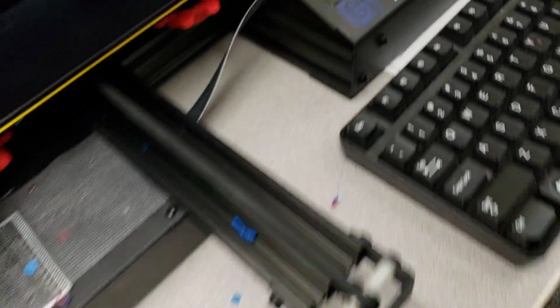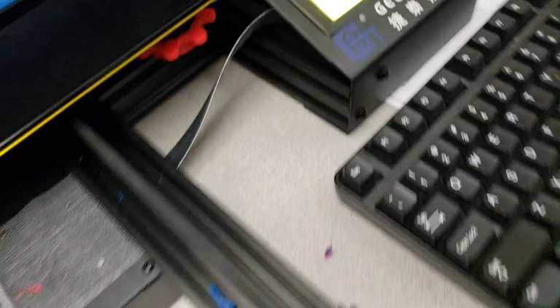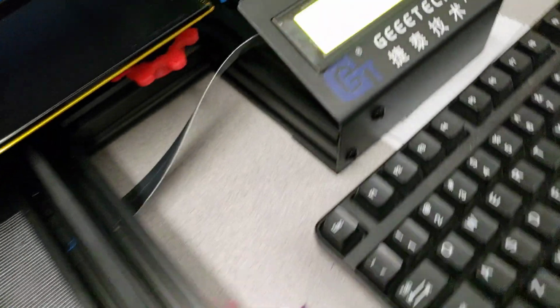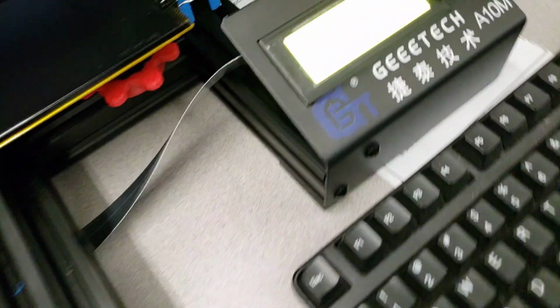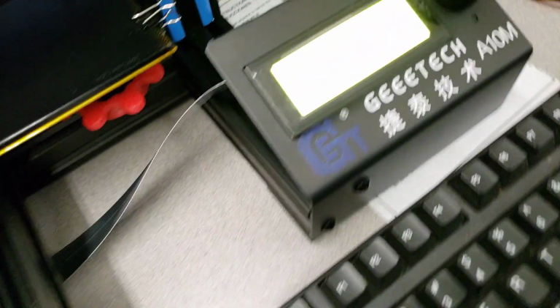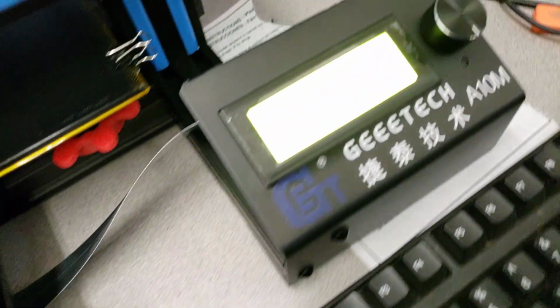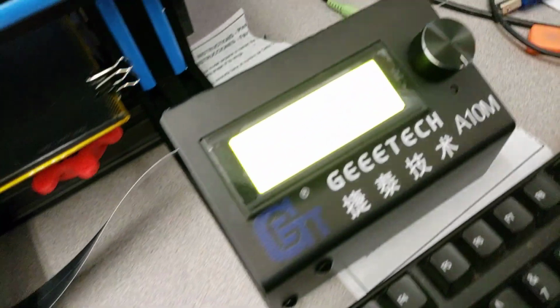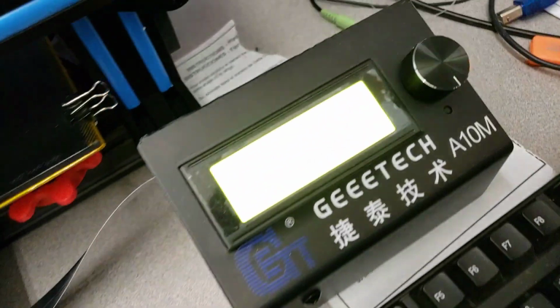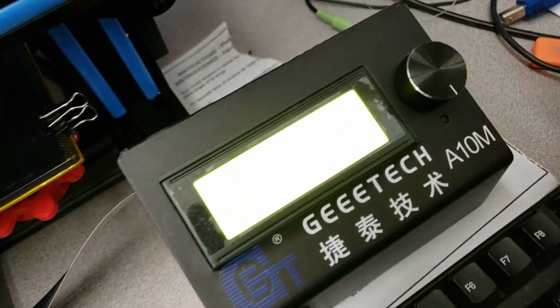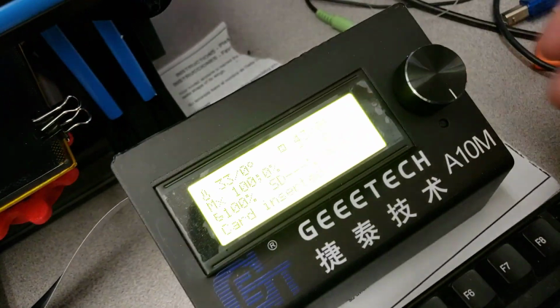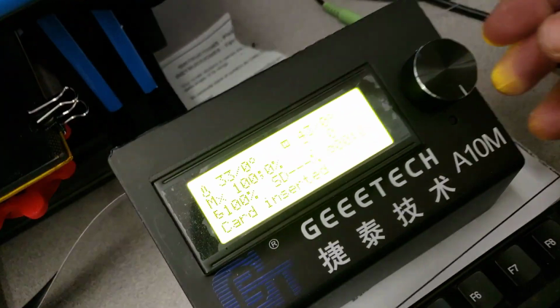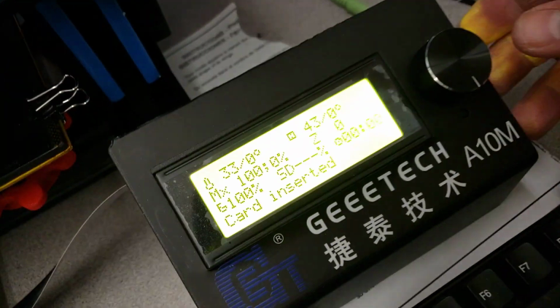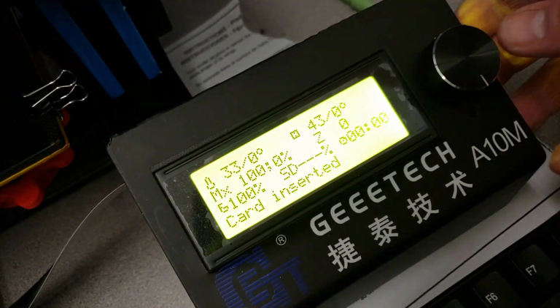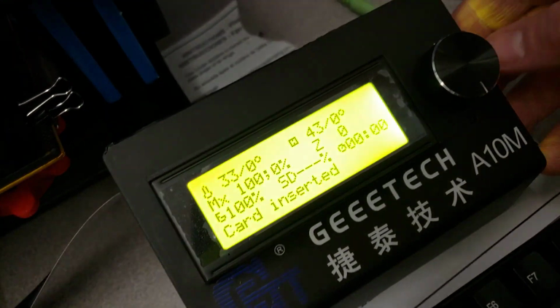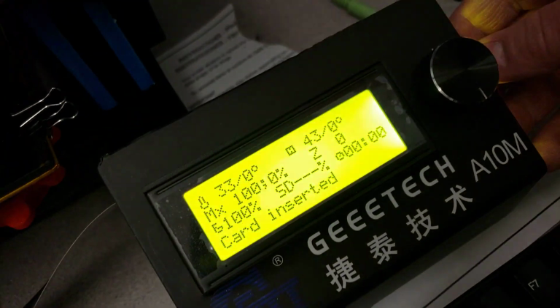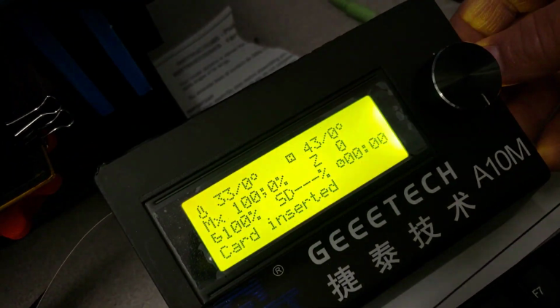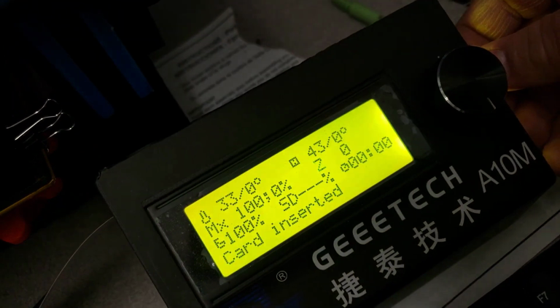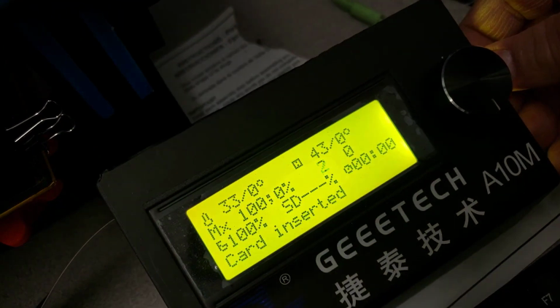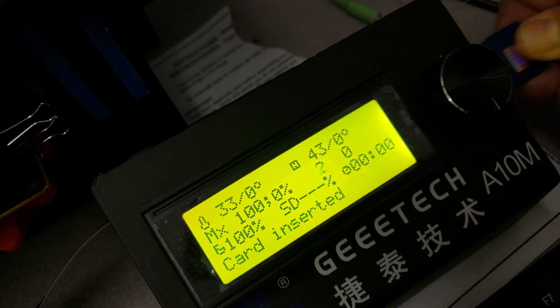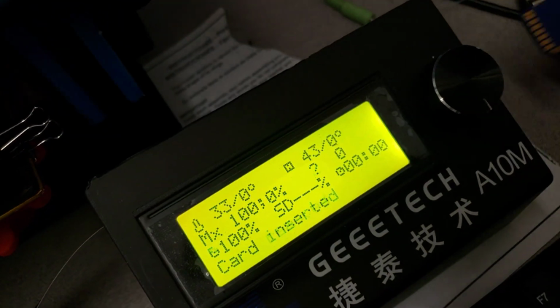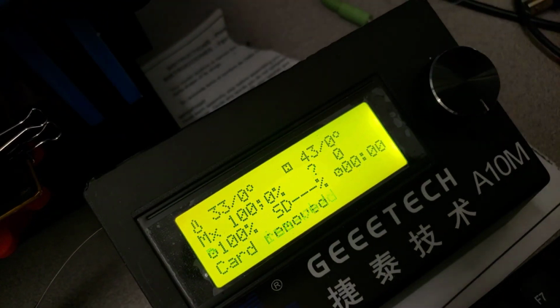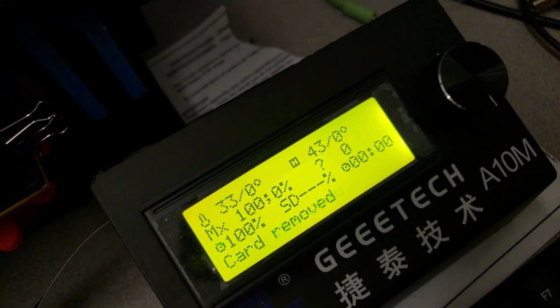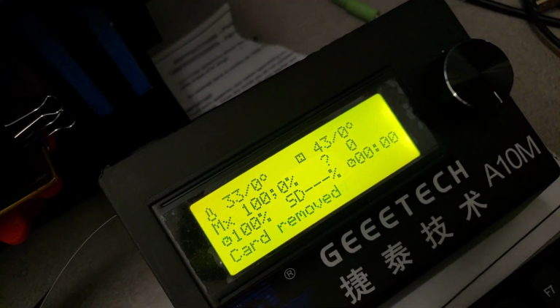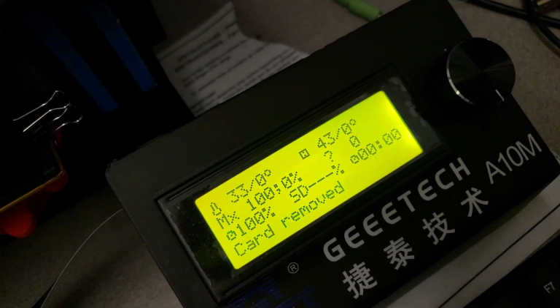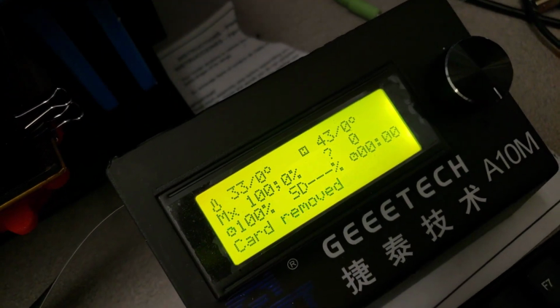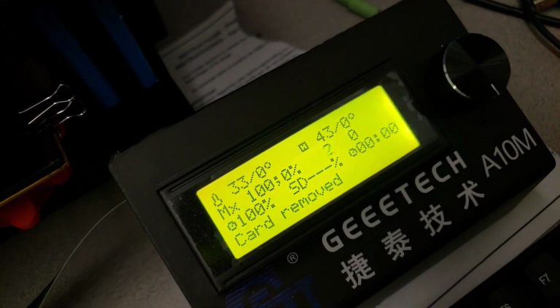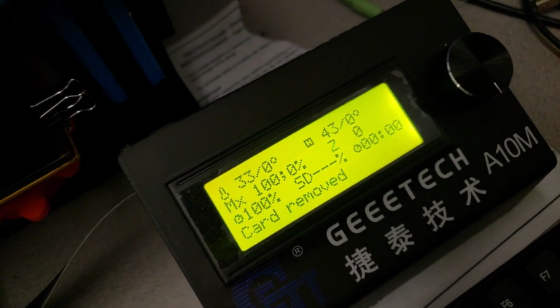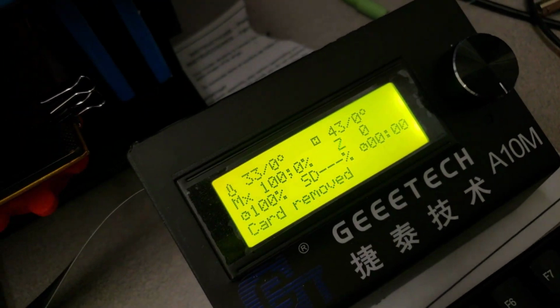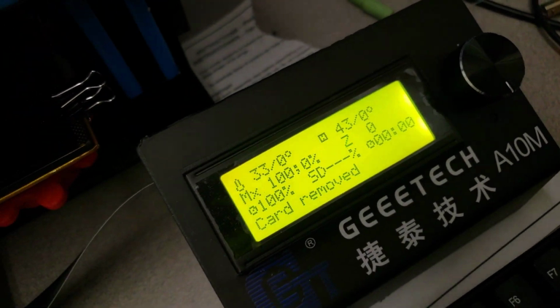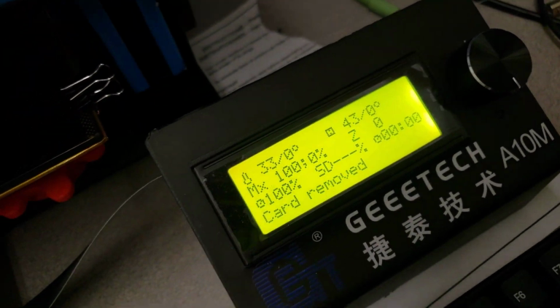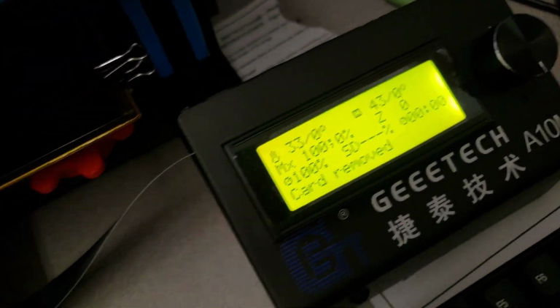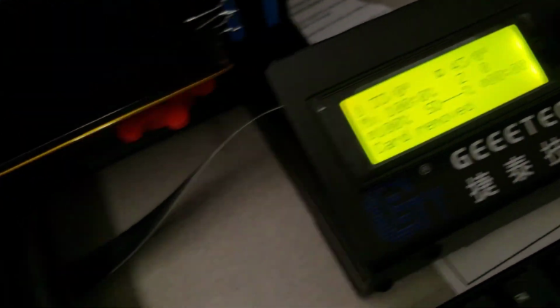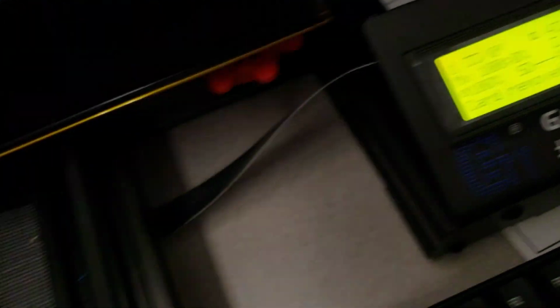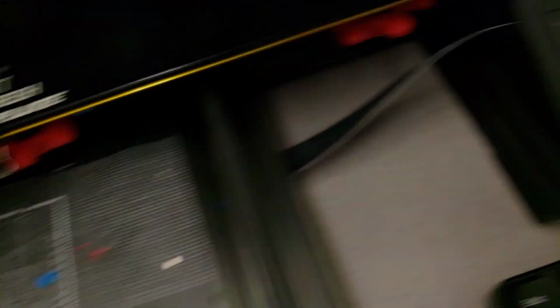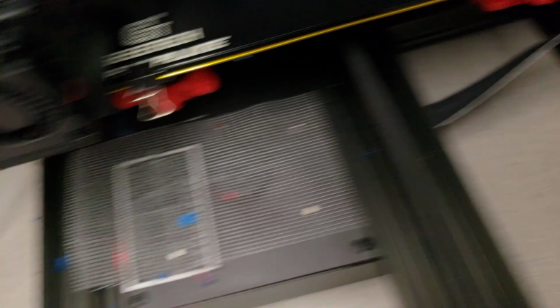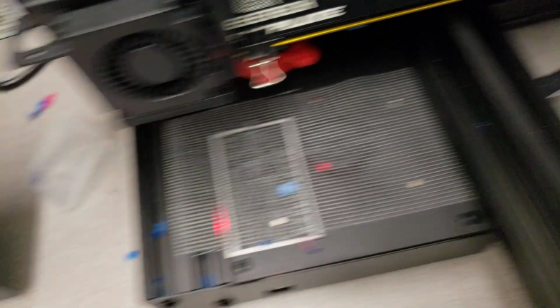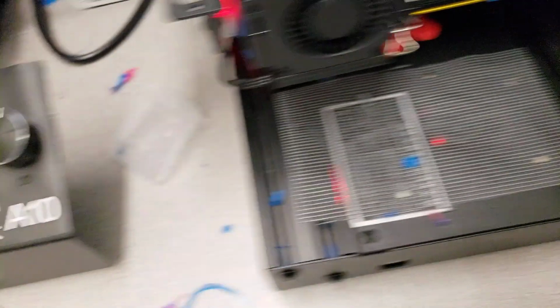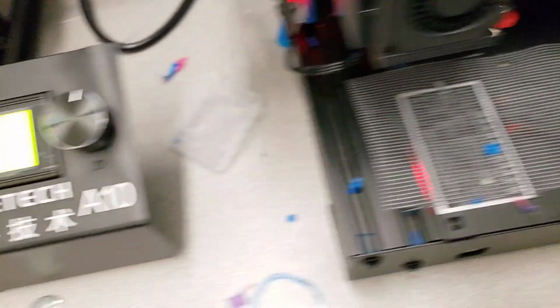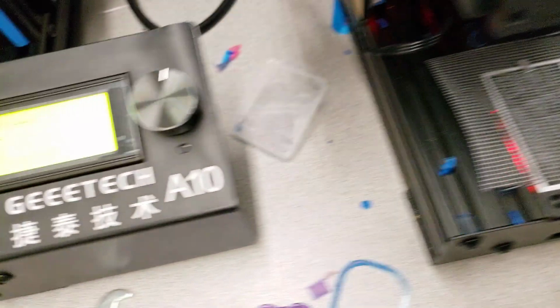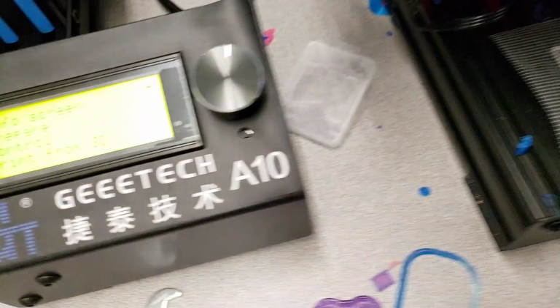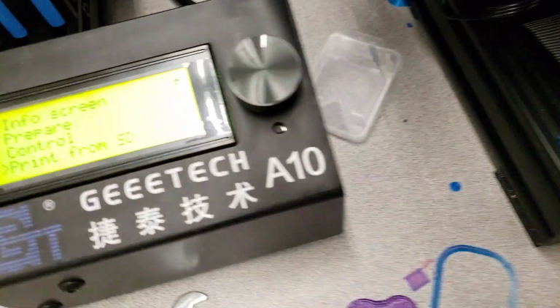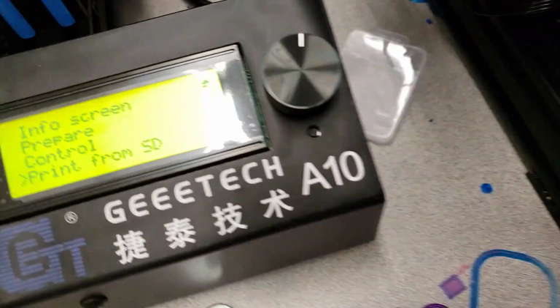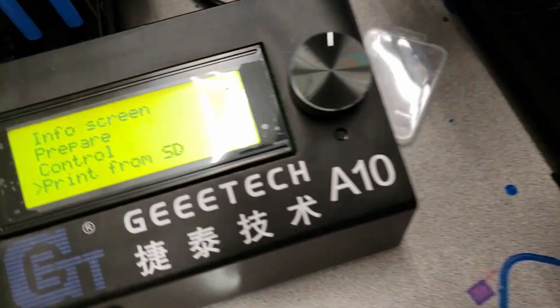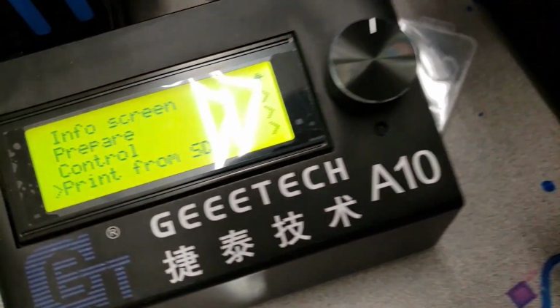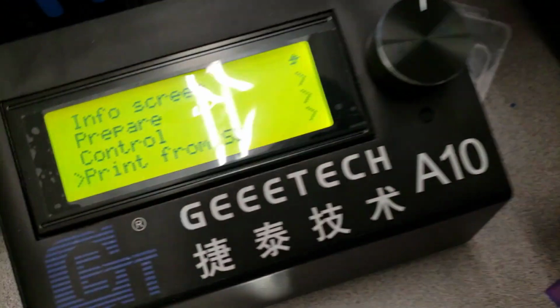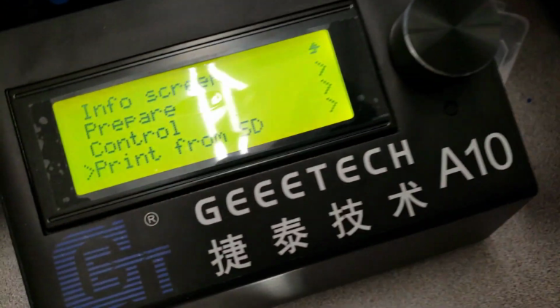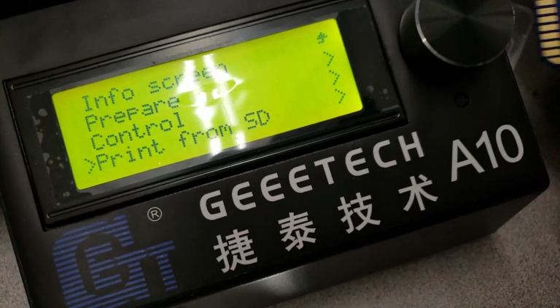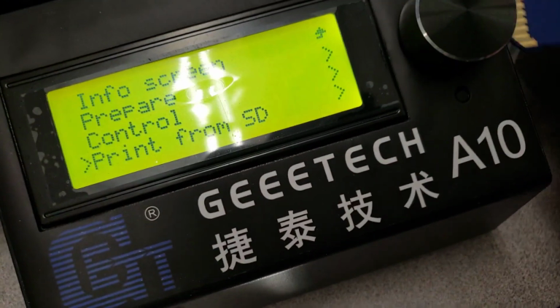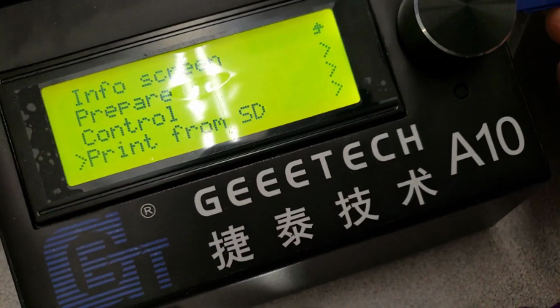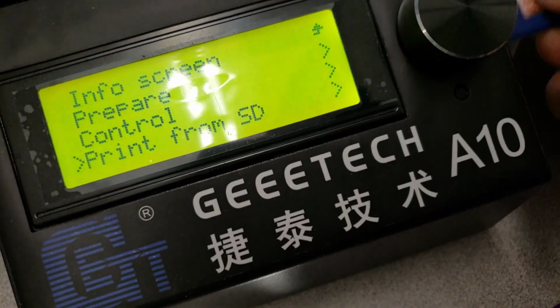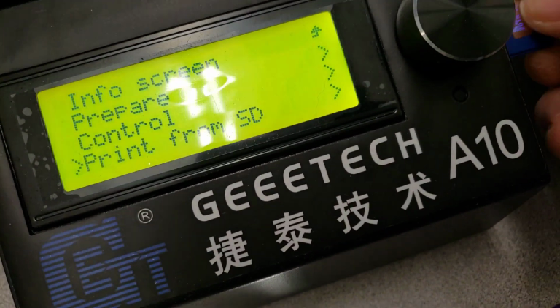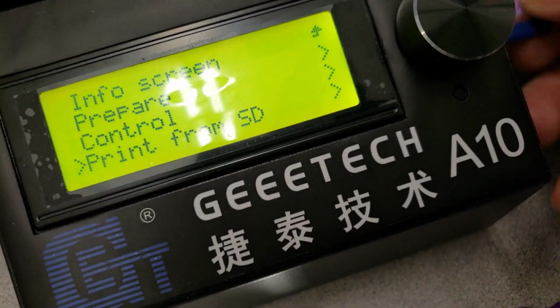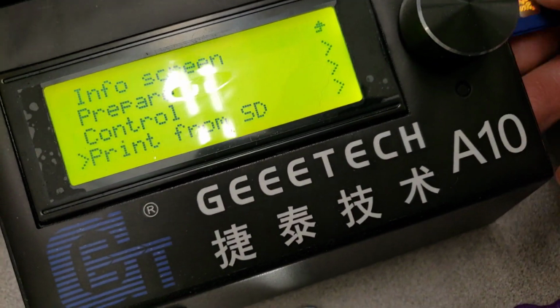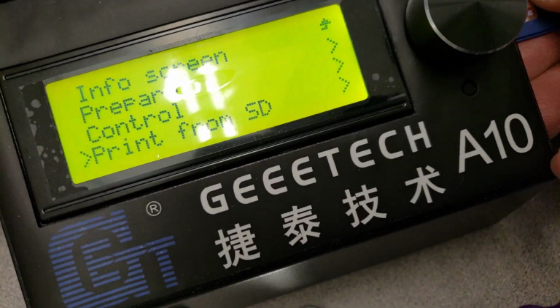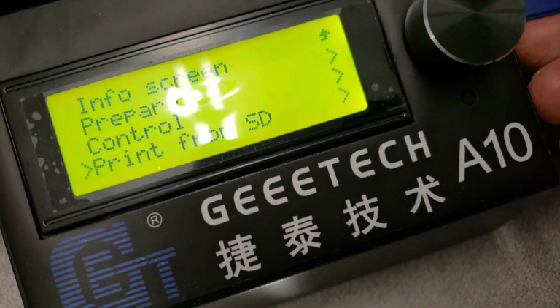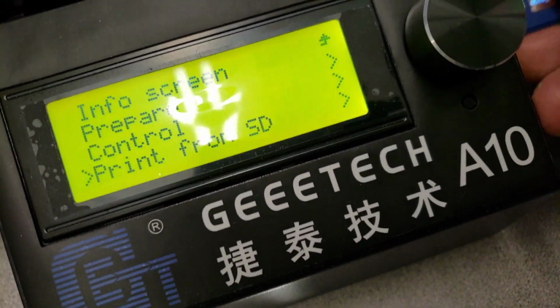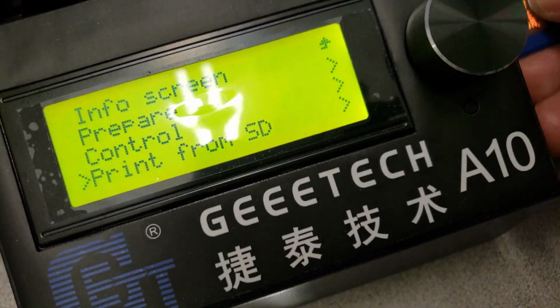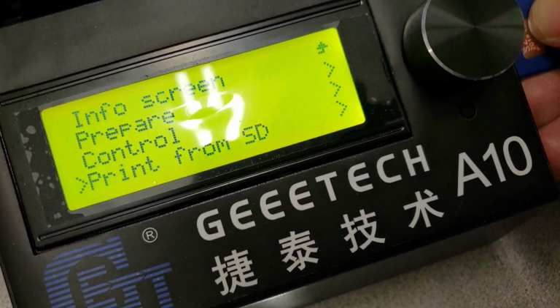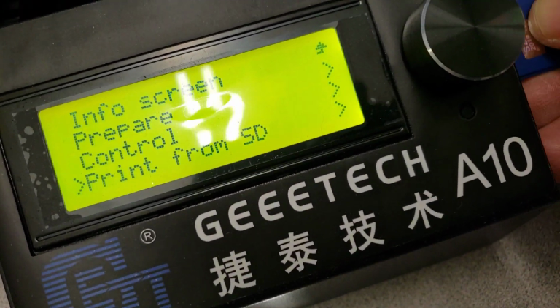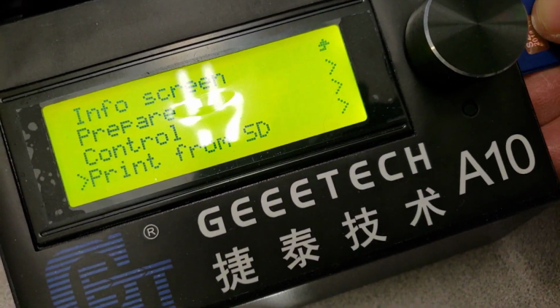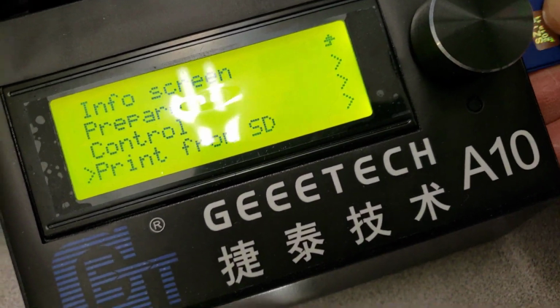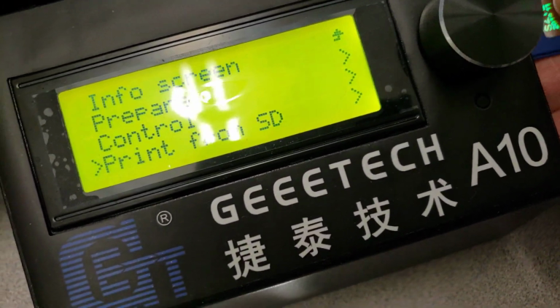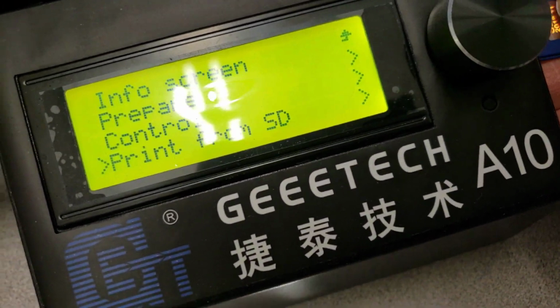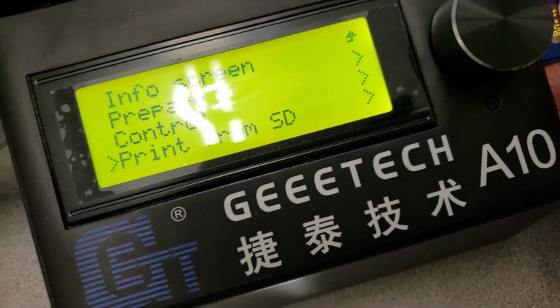I'm going to take out the card — notice it does not mention 'card removed.' I'm going to leave that card there and then pull out this card — once again 'card removed.' Now I'm going to put in this new card.